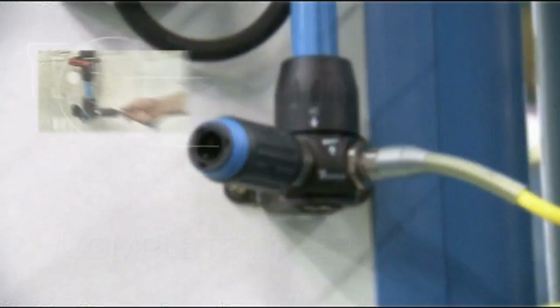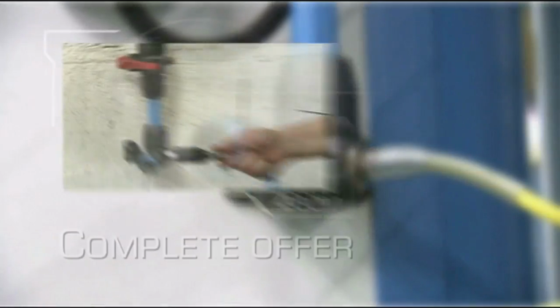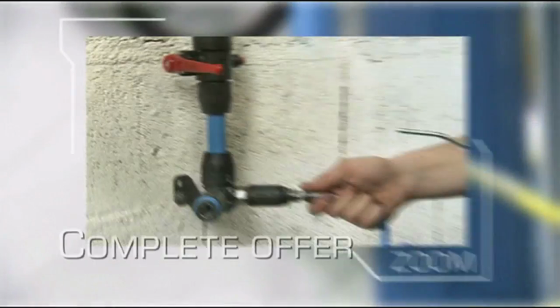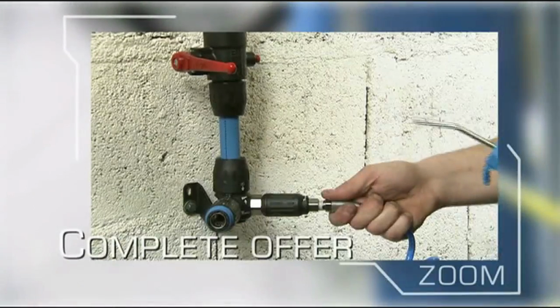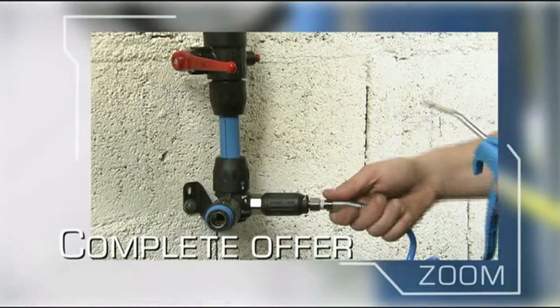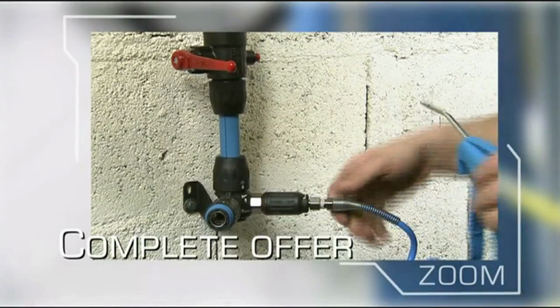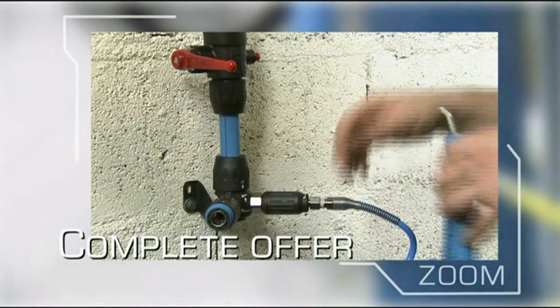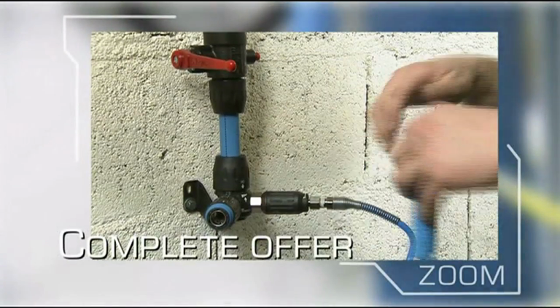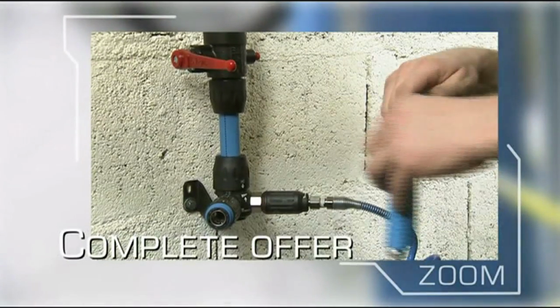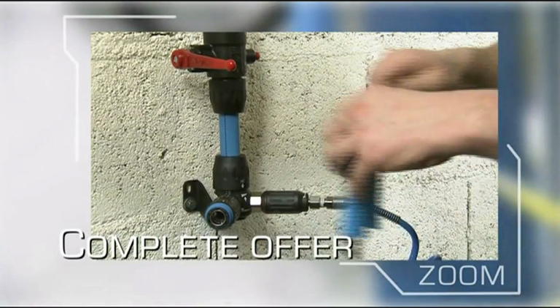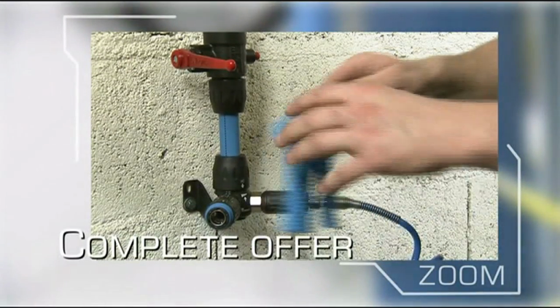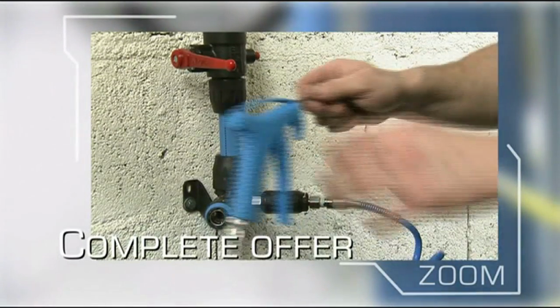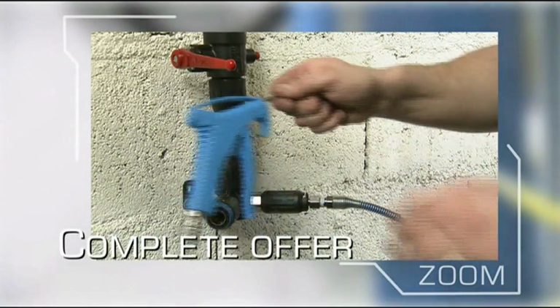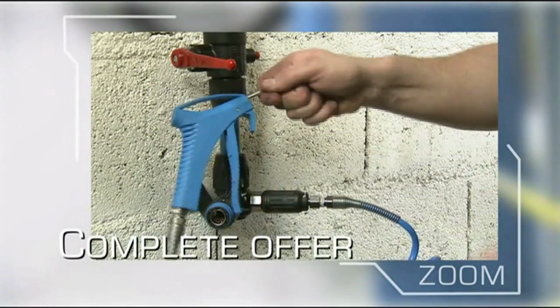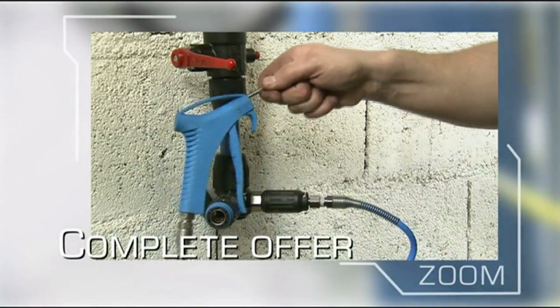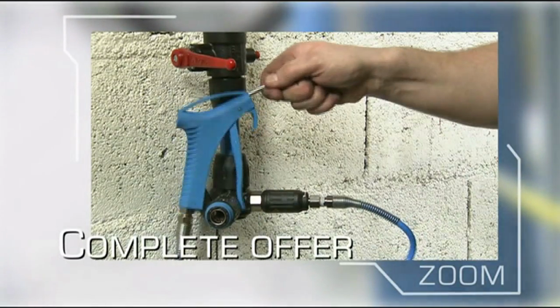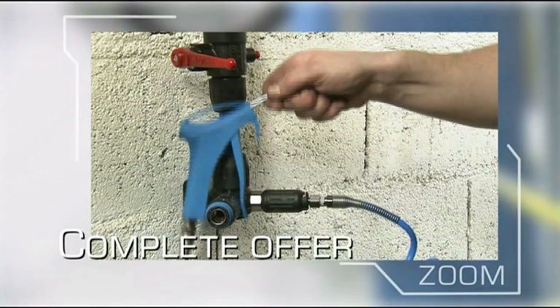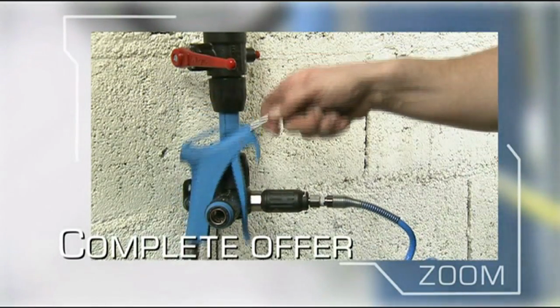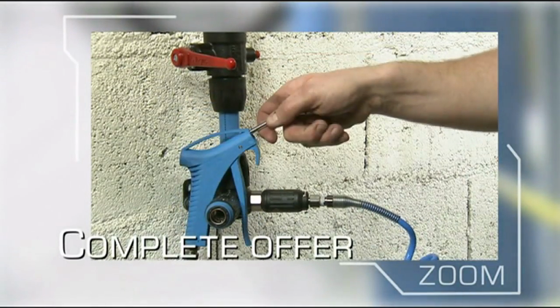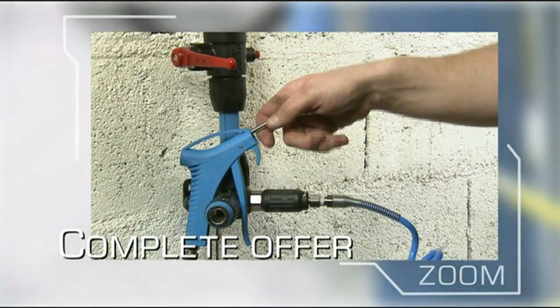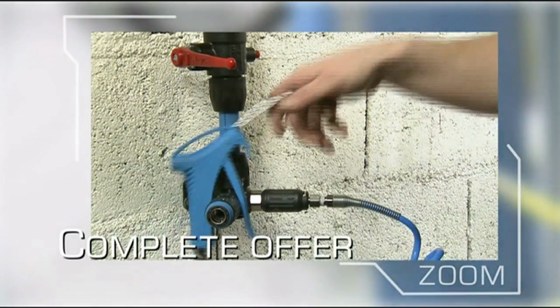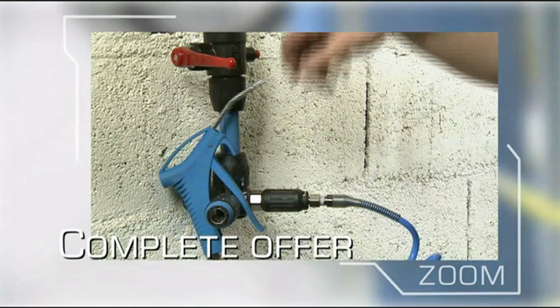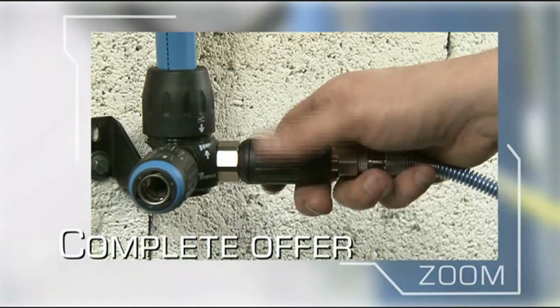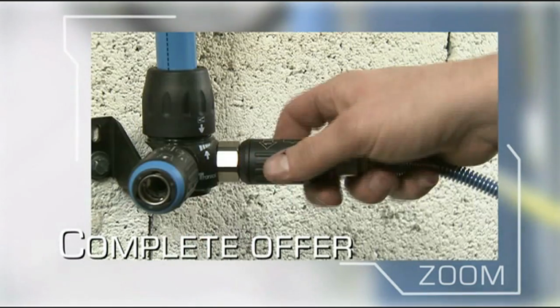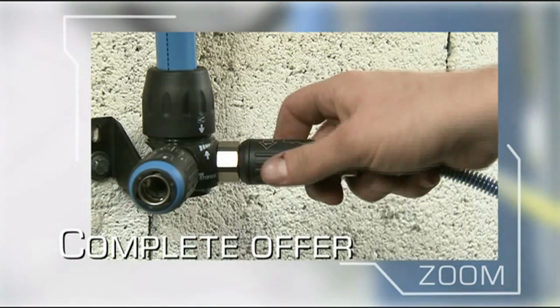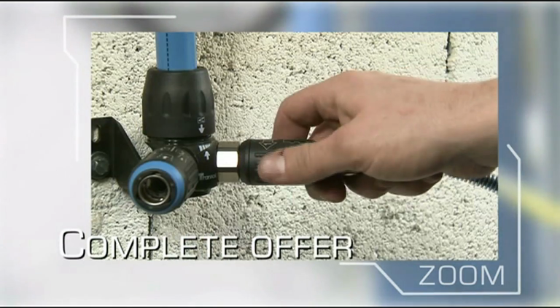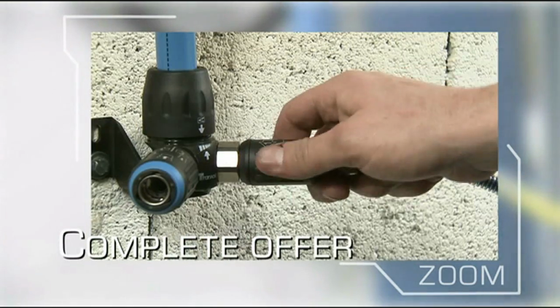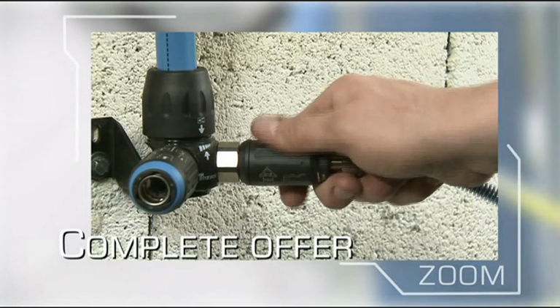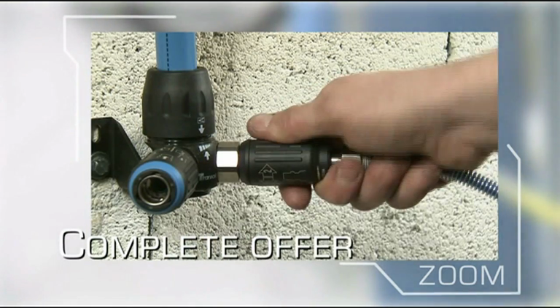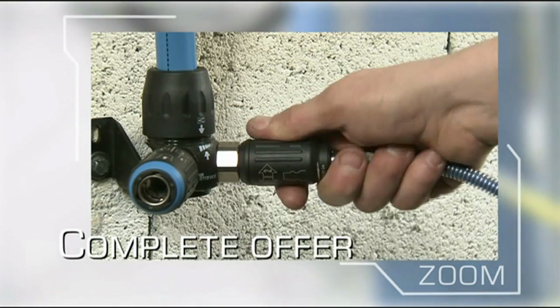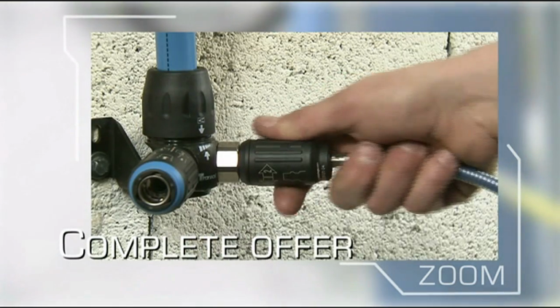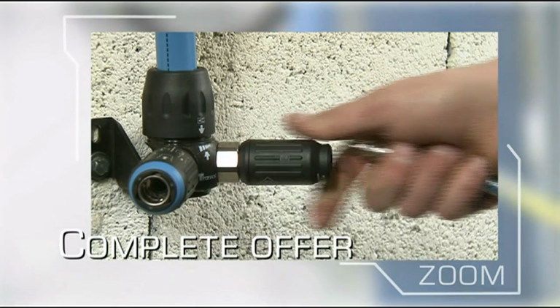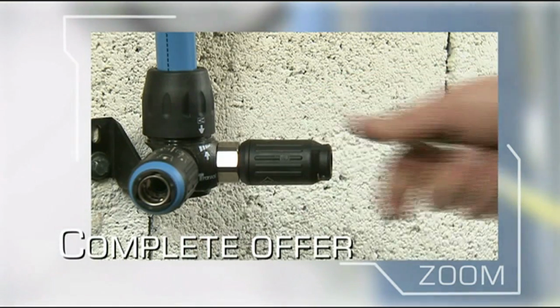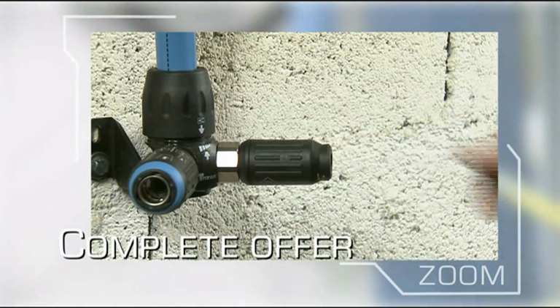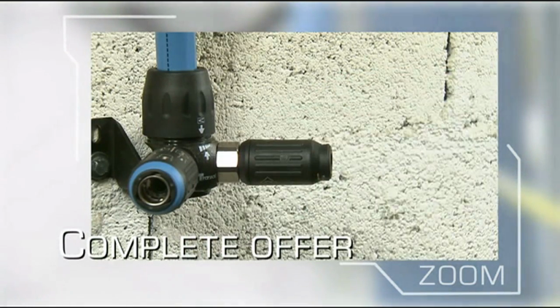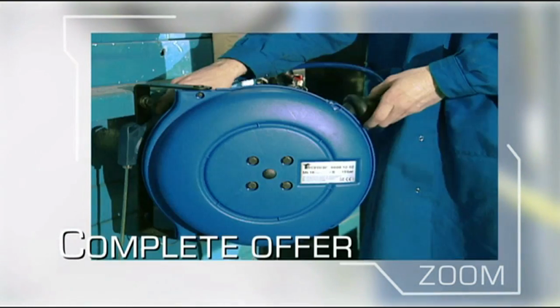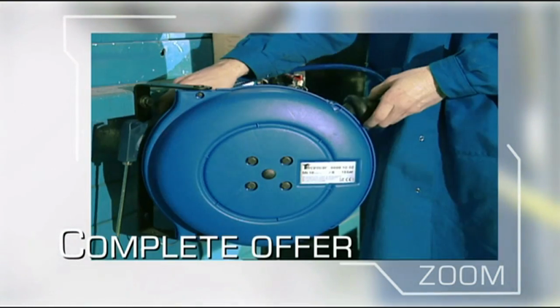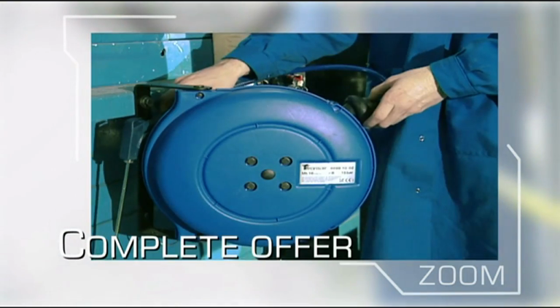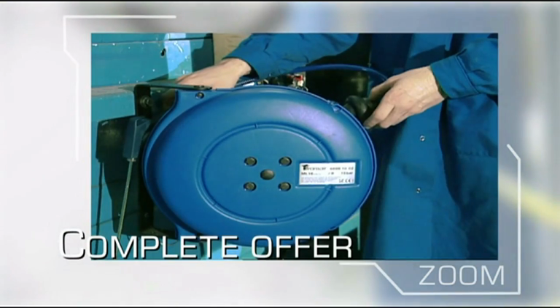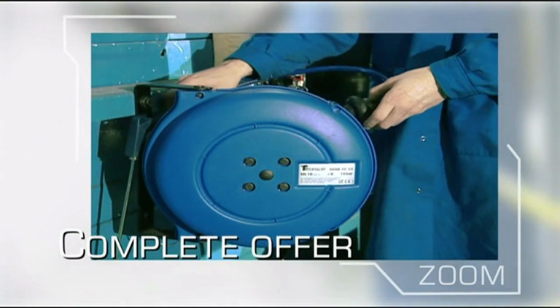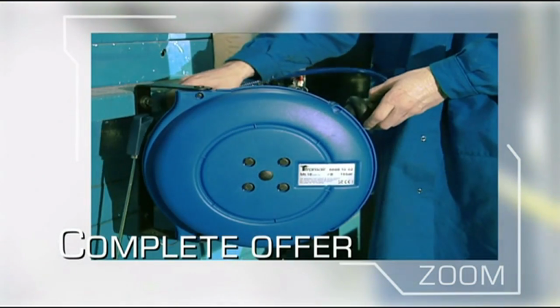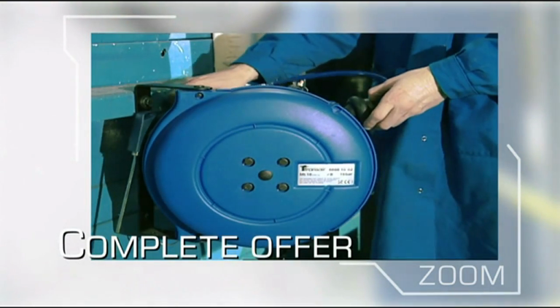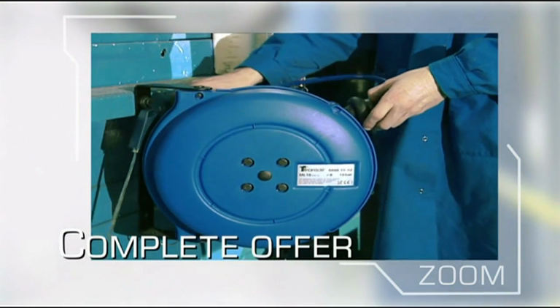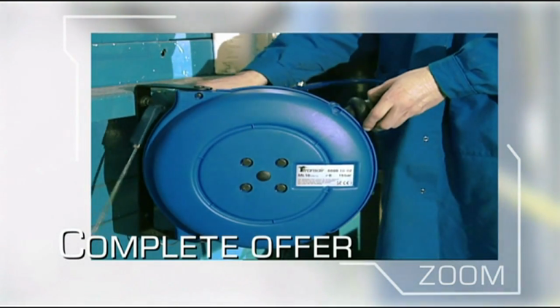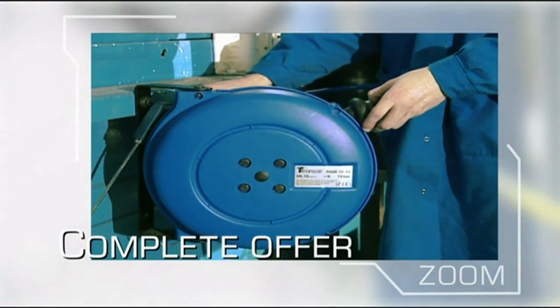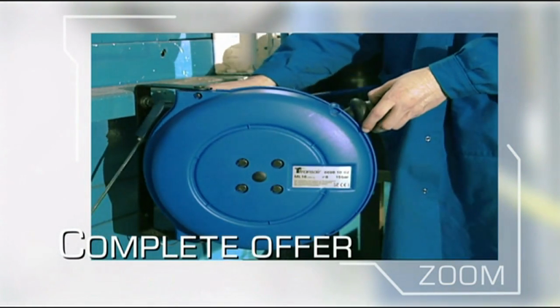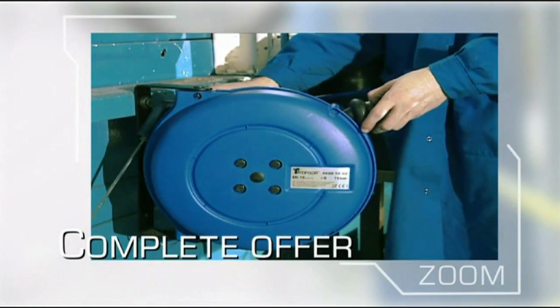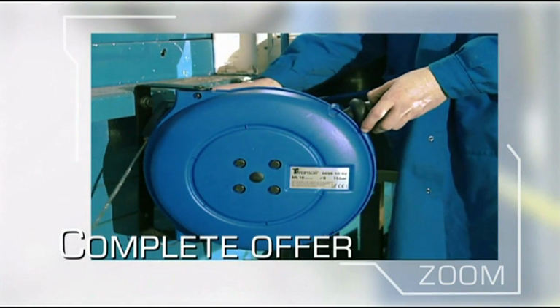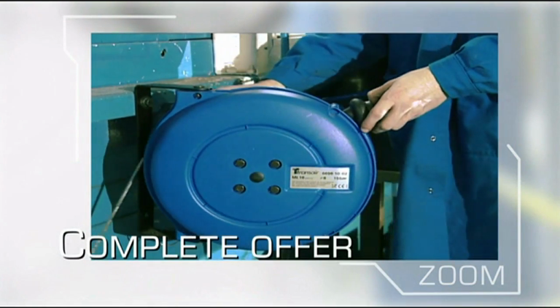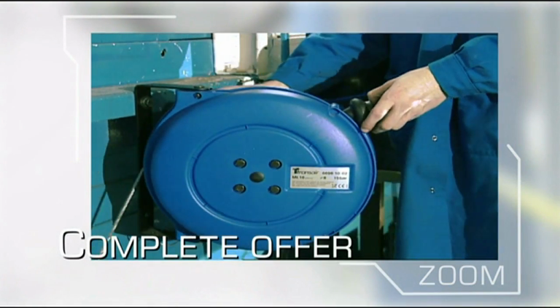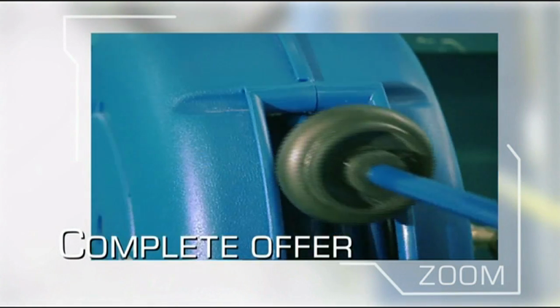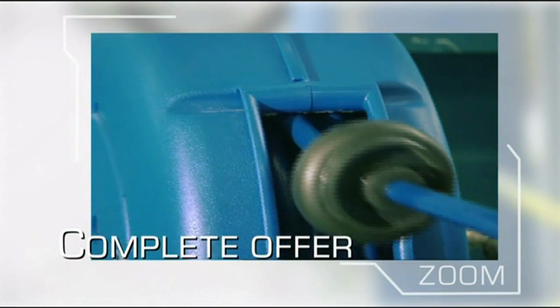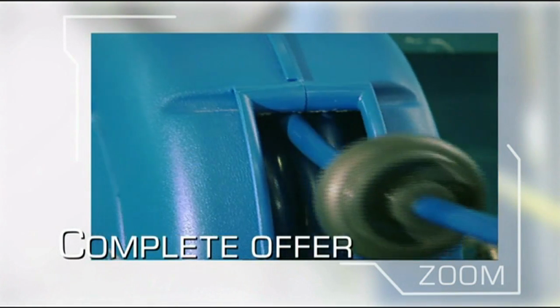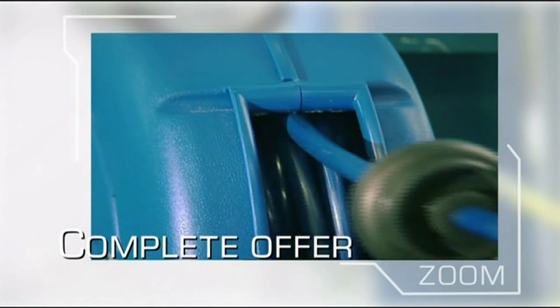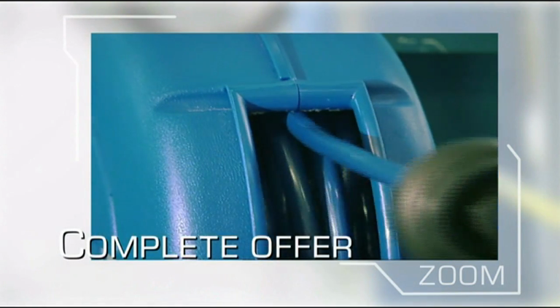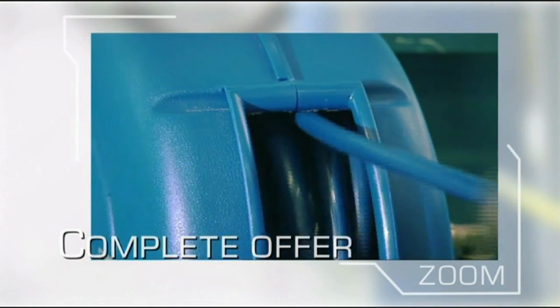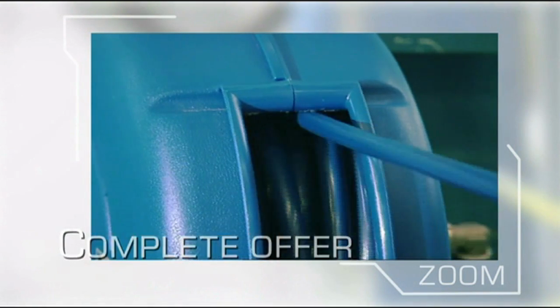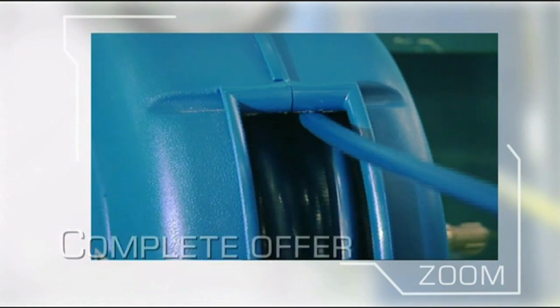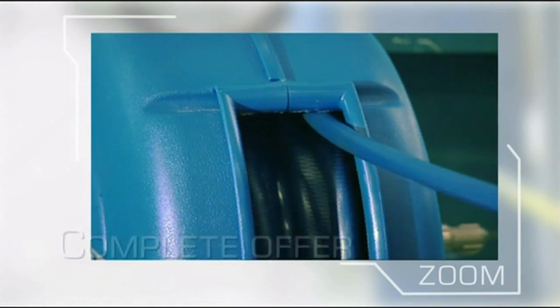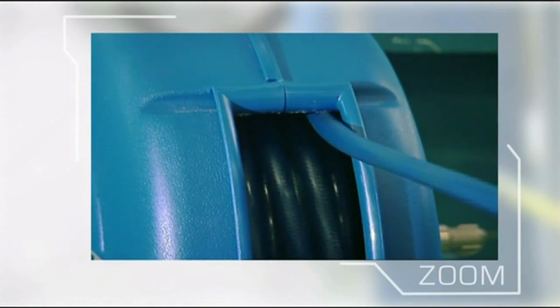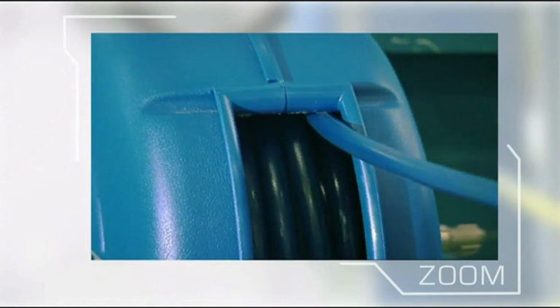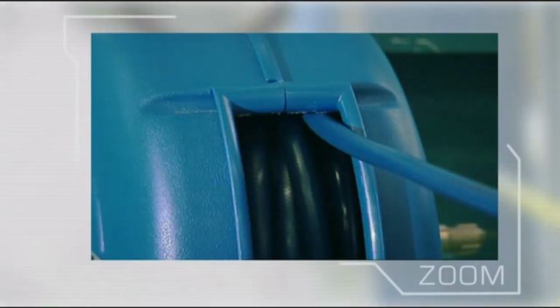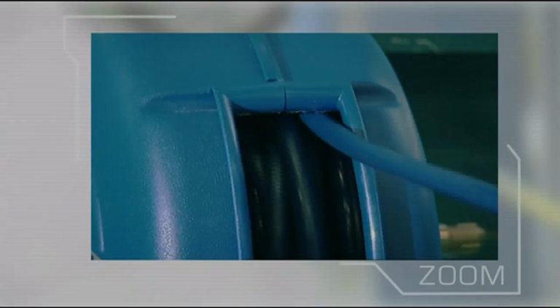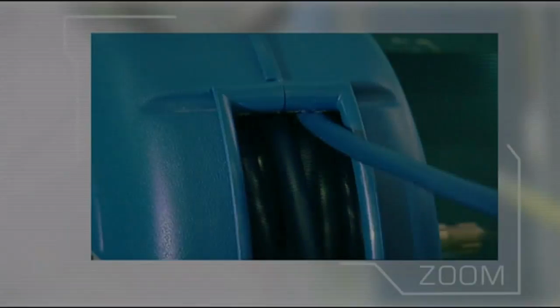For a complete solution, from the compressor to workstations, the Transair range includes a wide variety of complementary accessories.